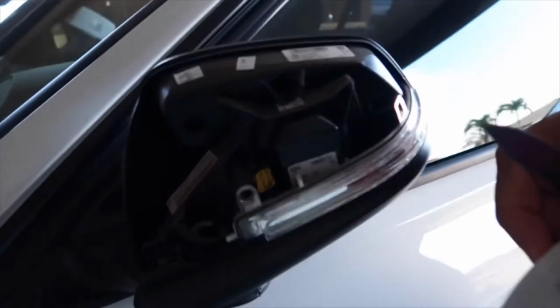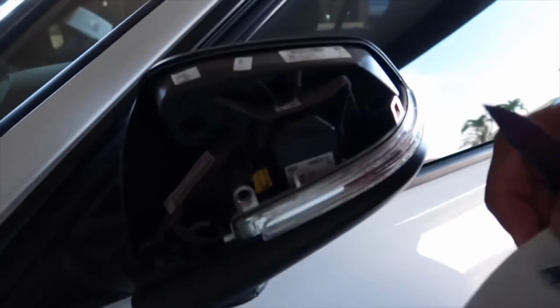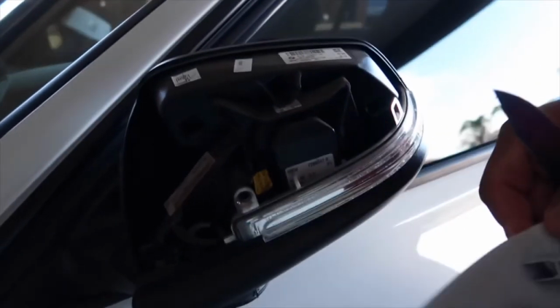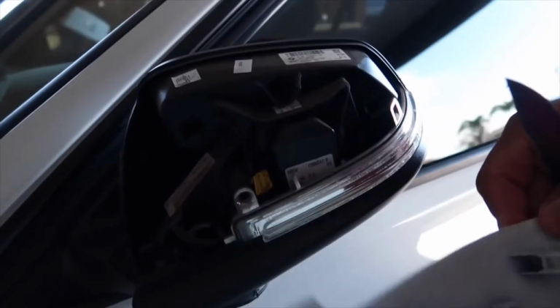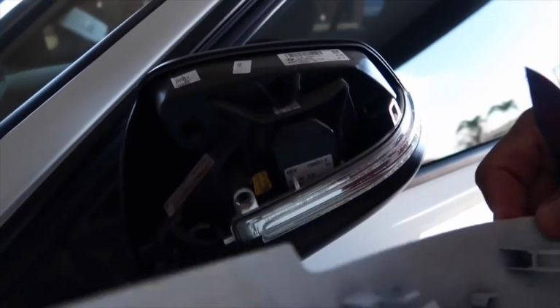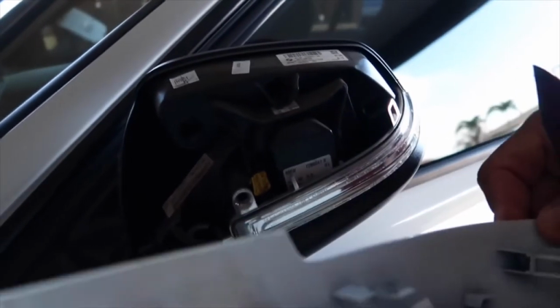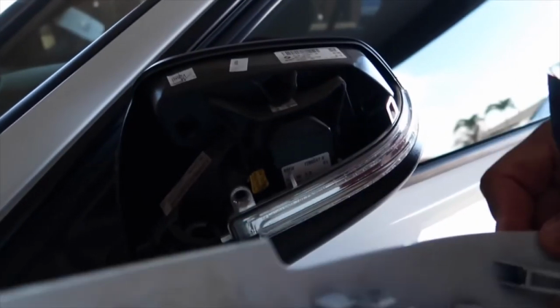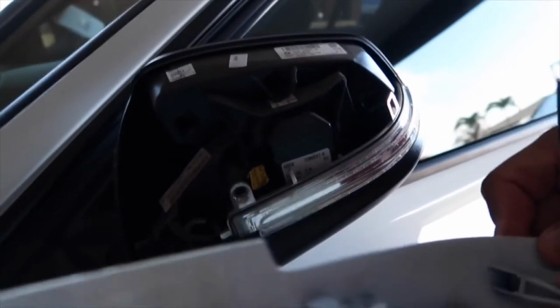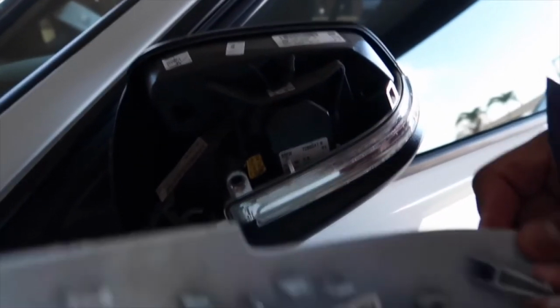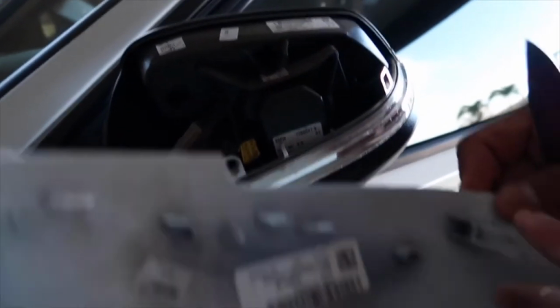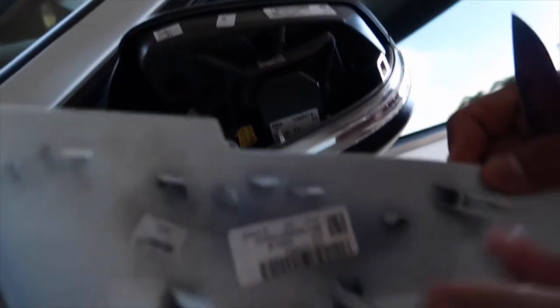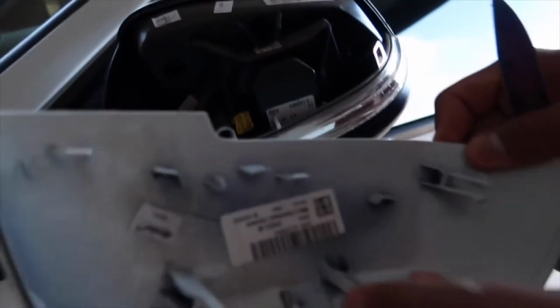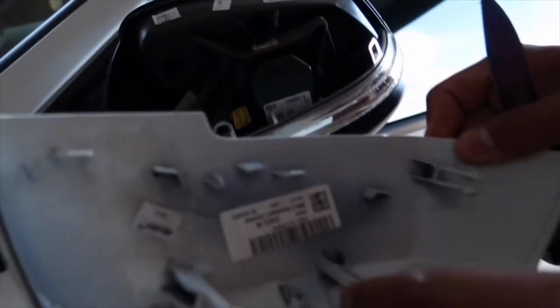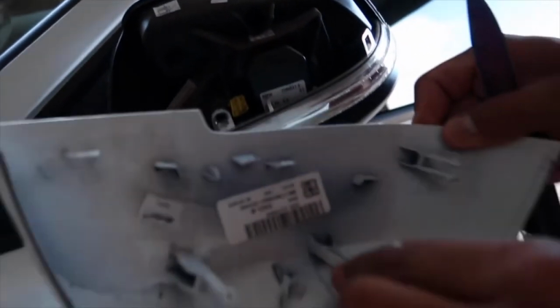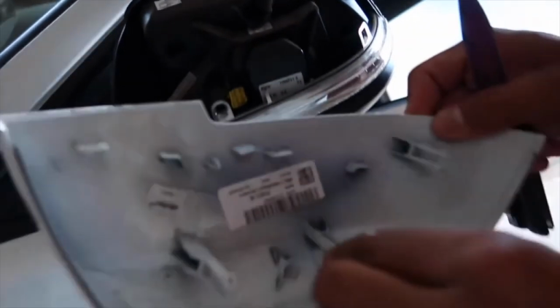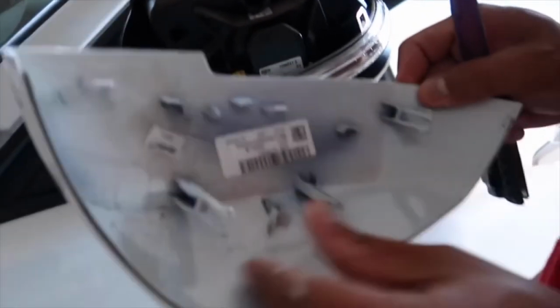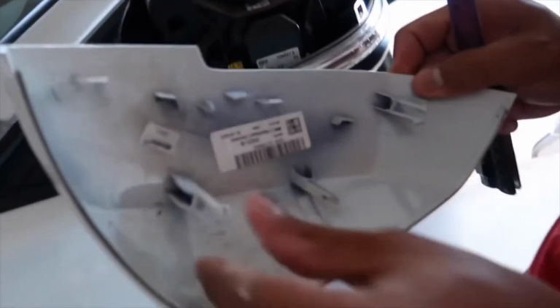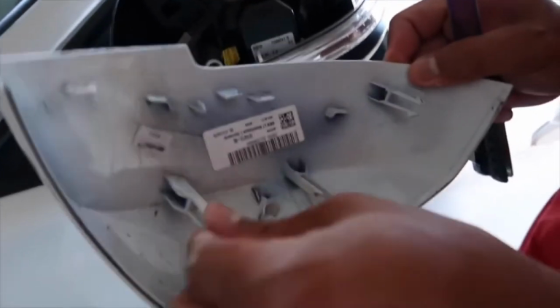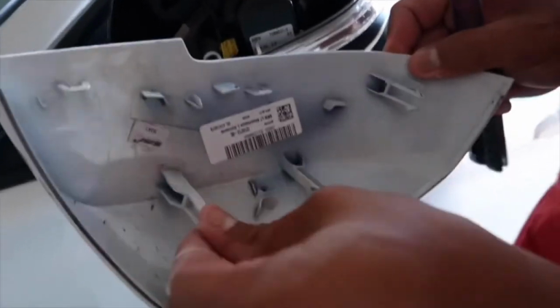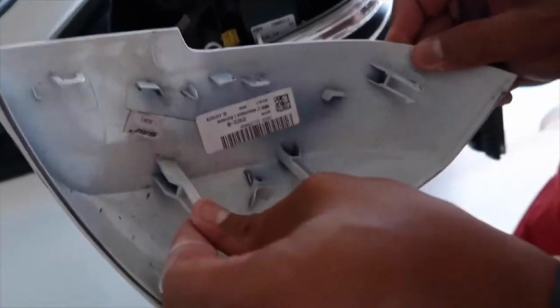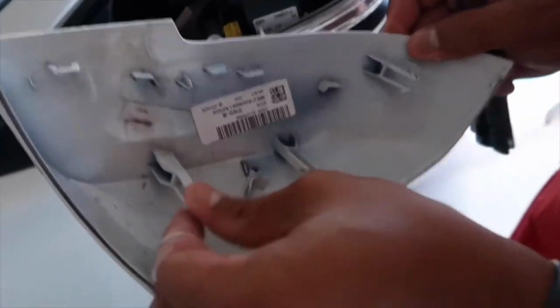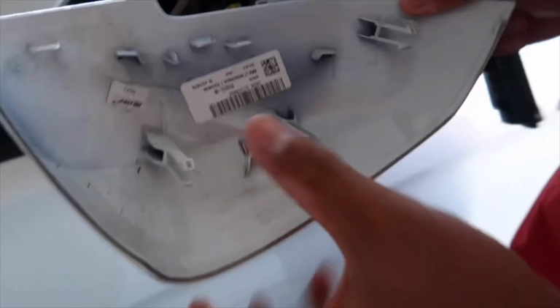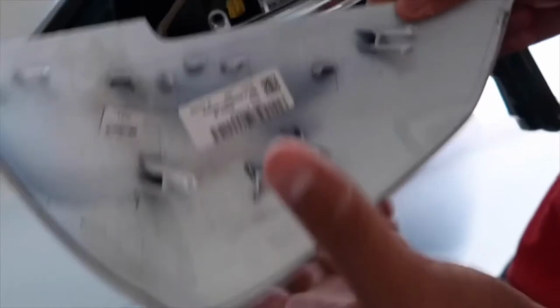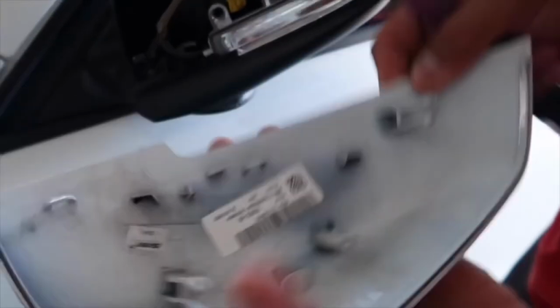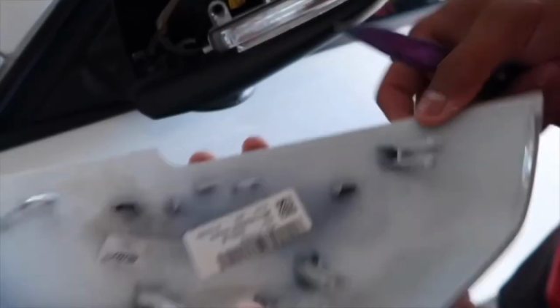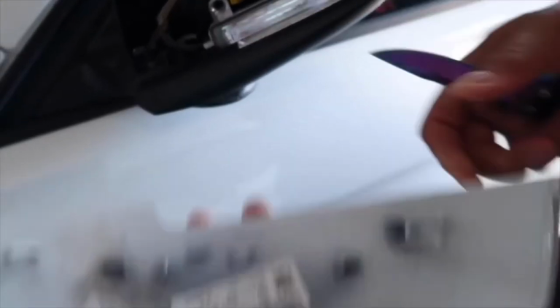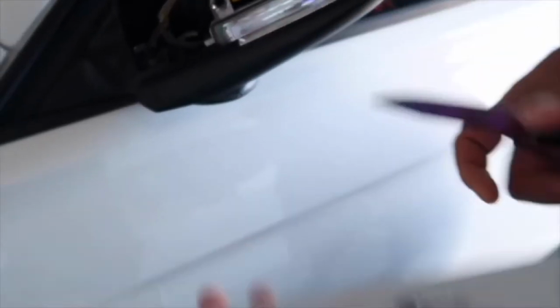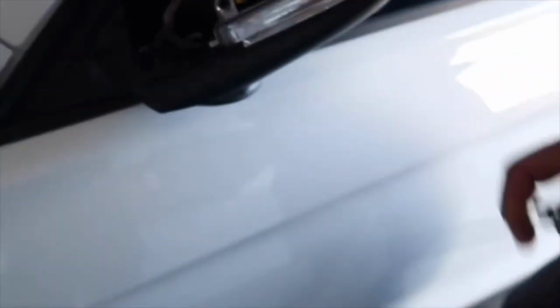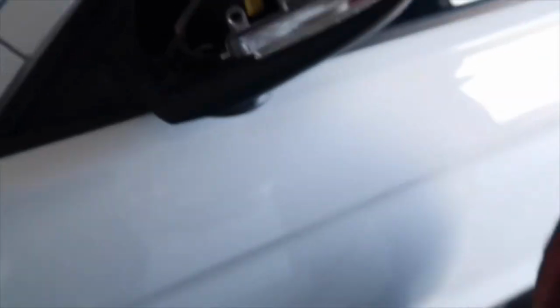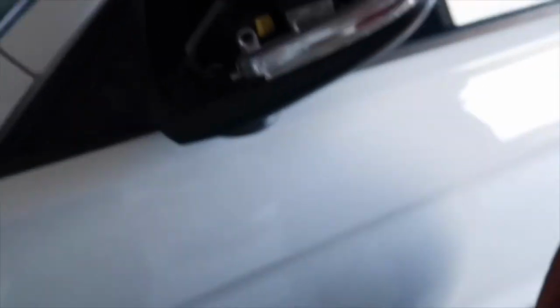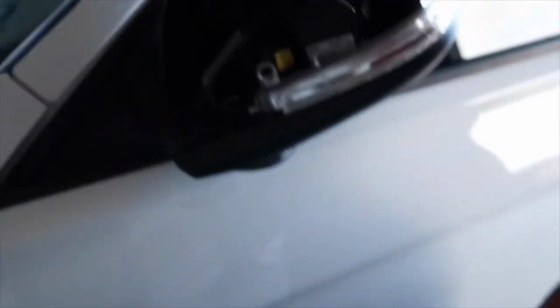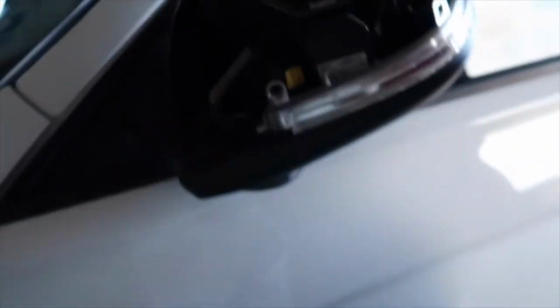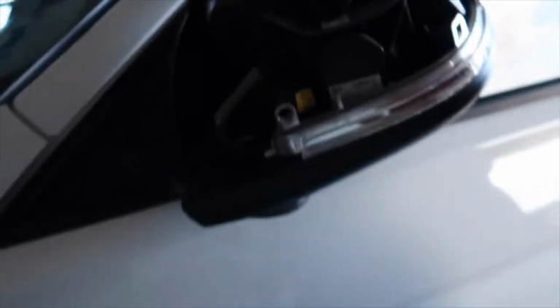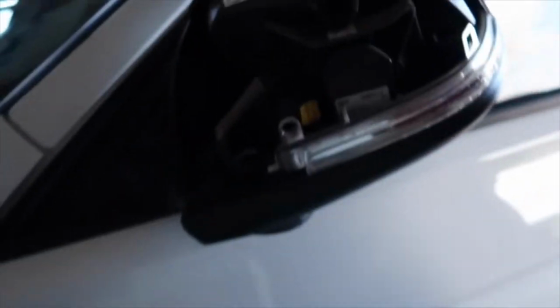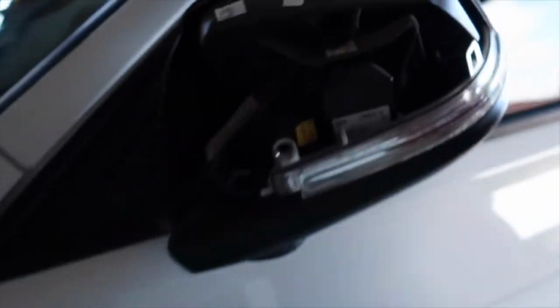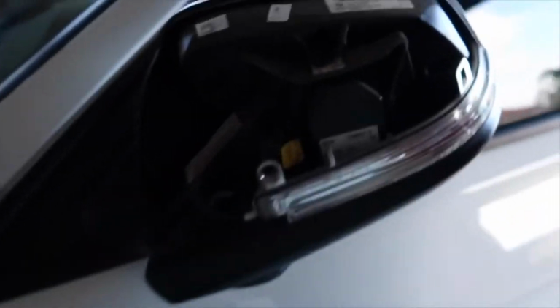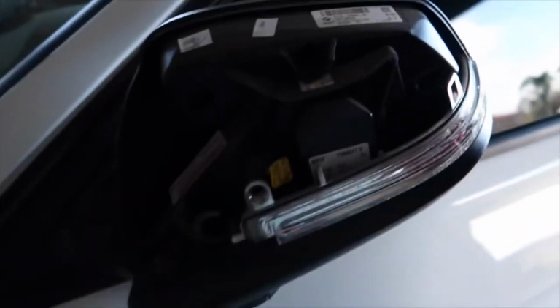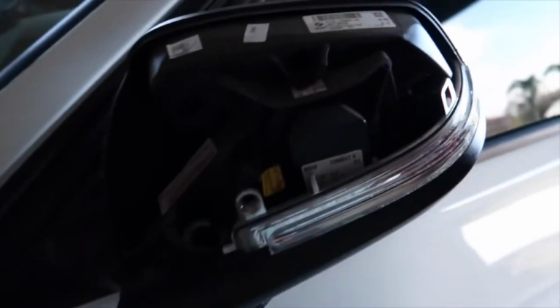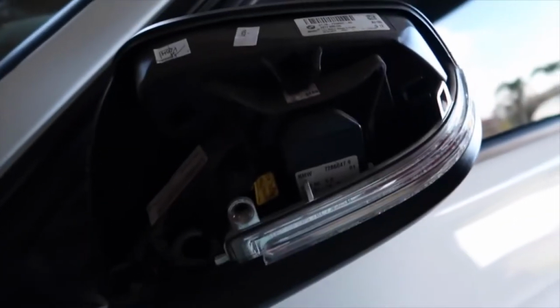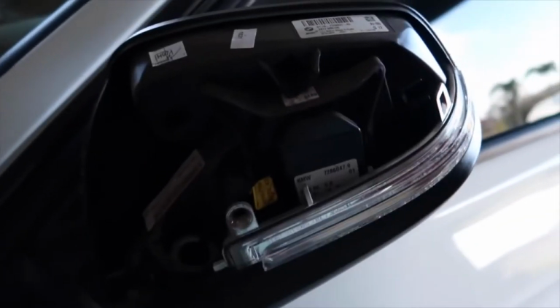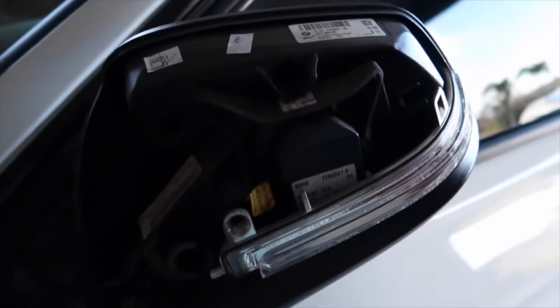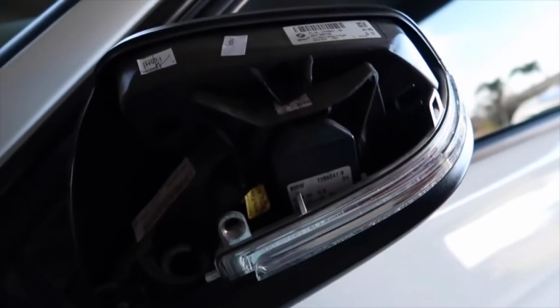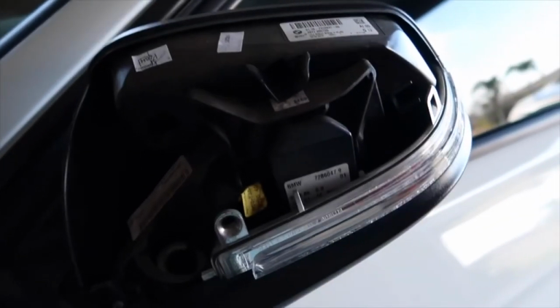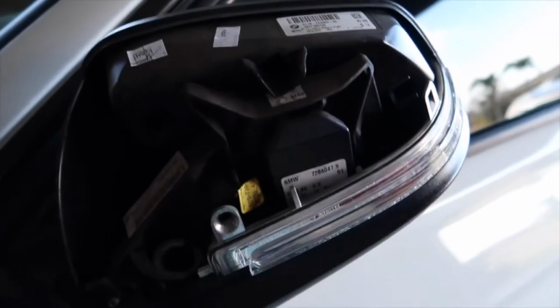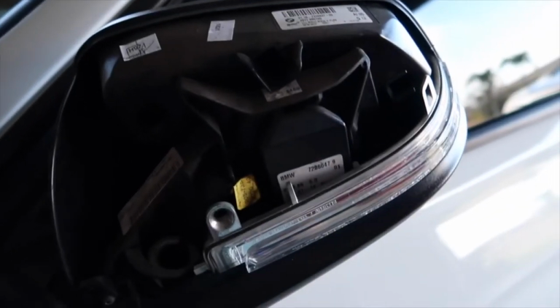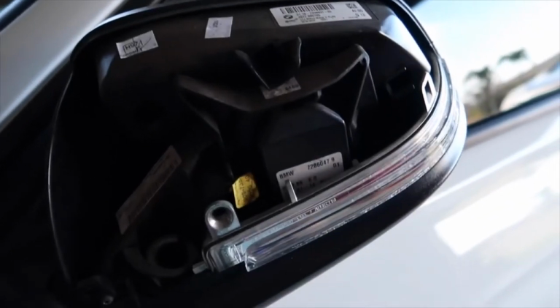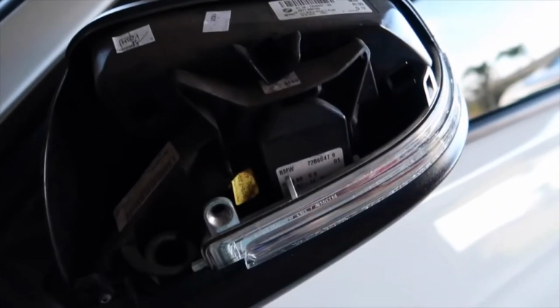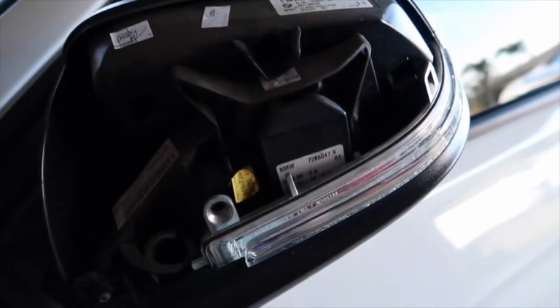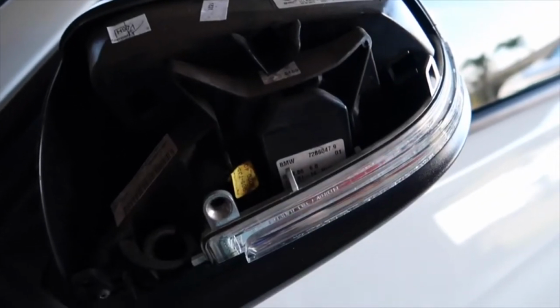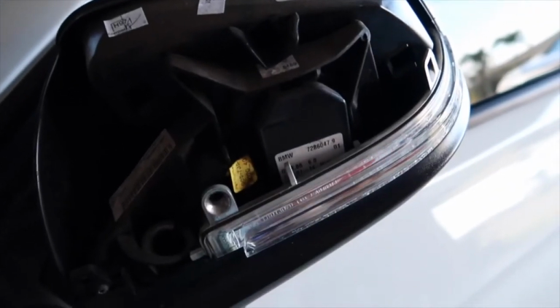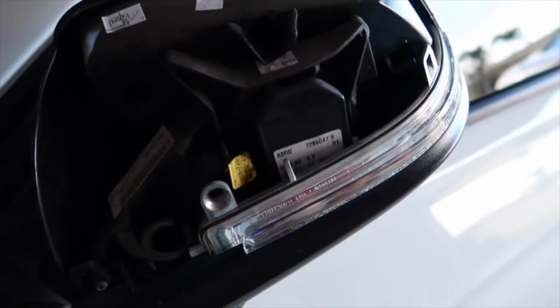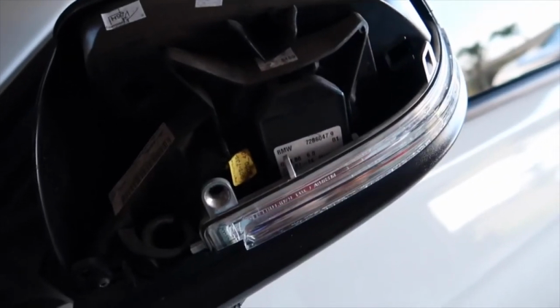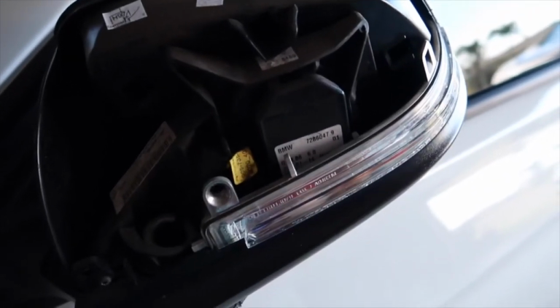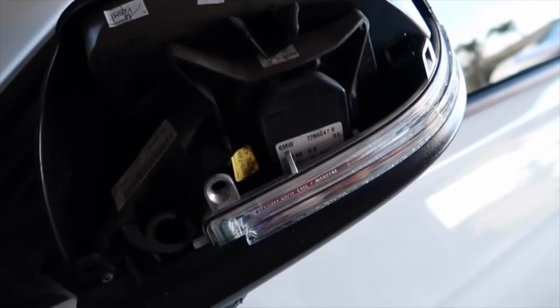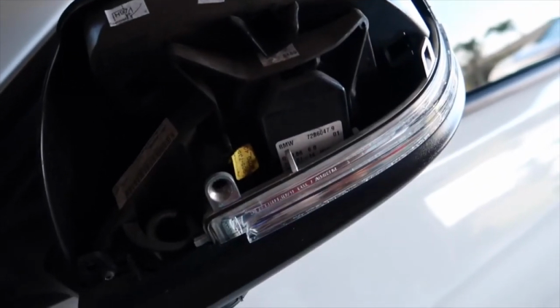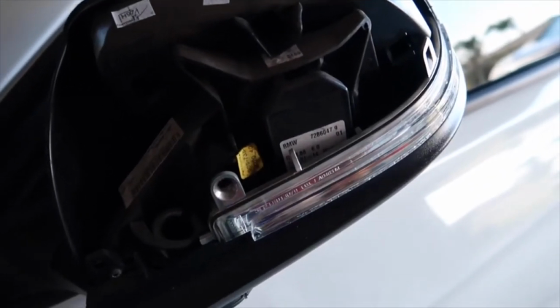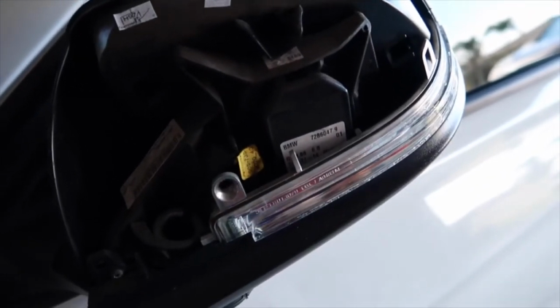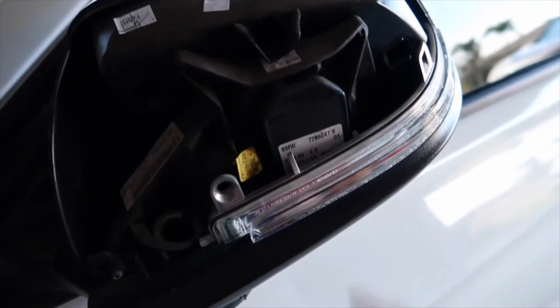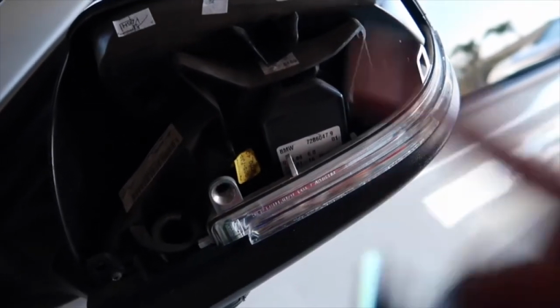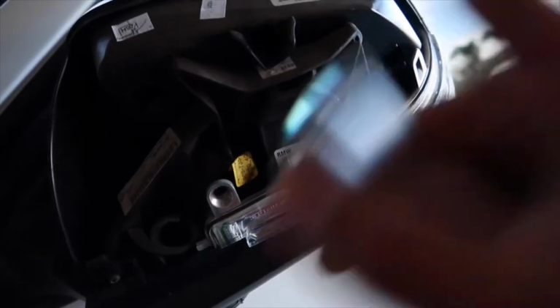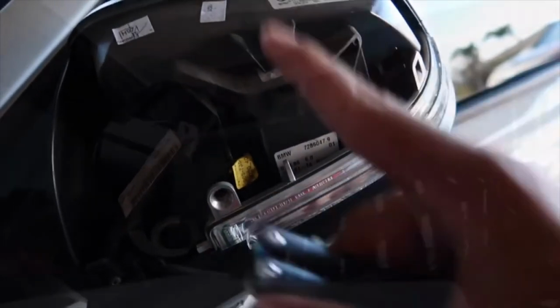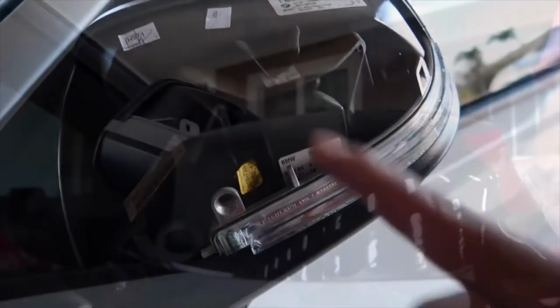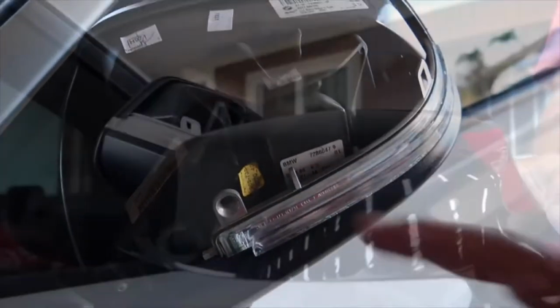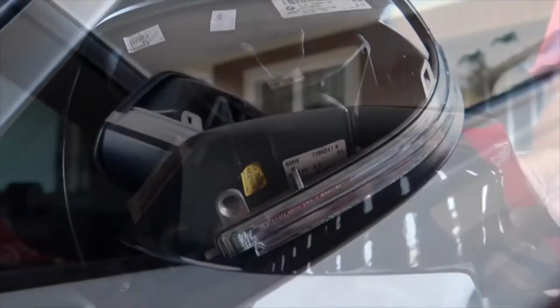Hey, tabs are still intact — alright. Now let's get to the installation.